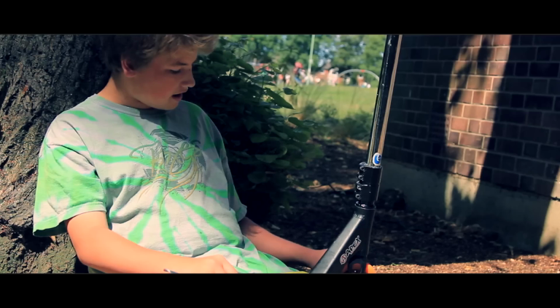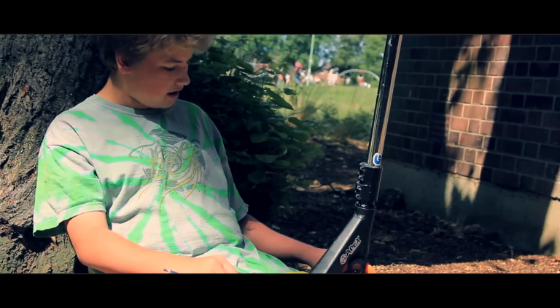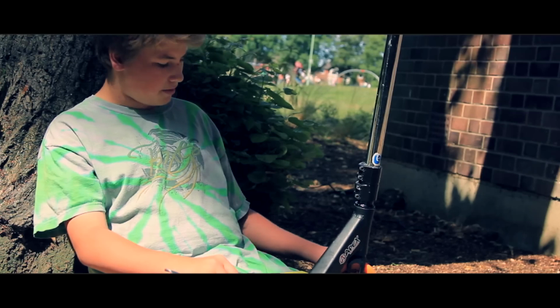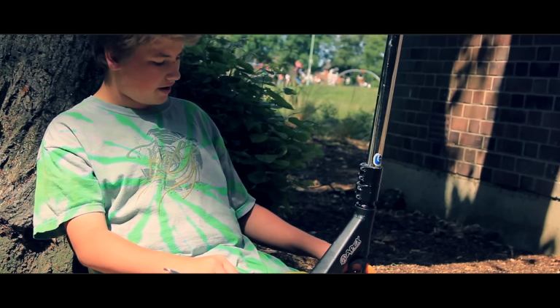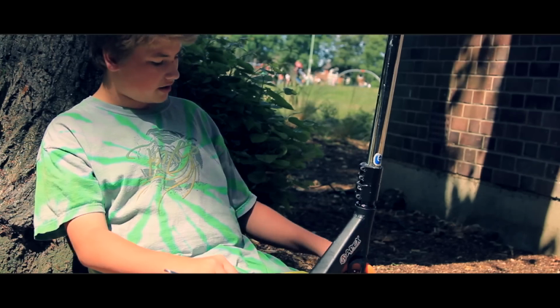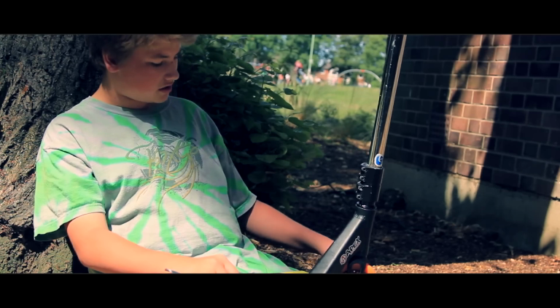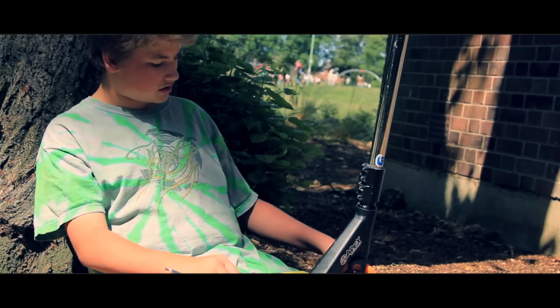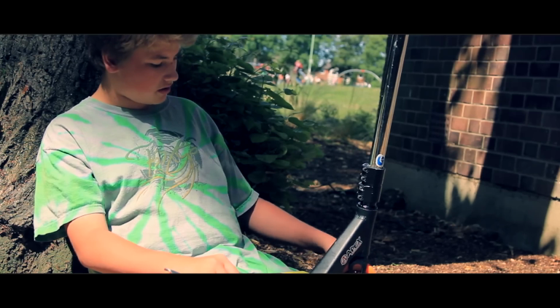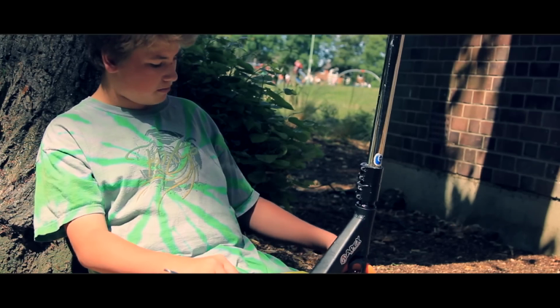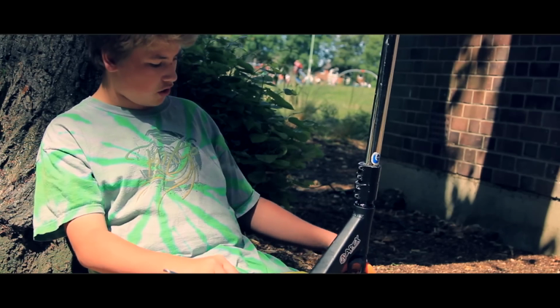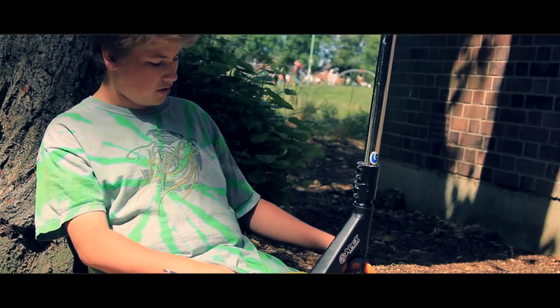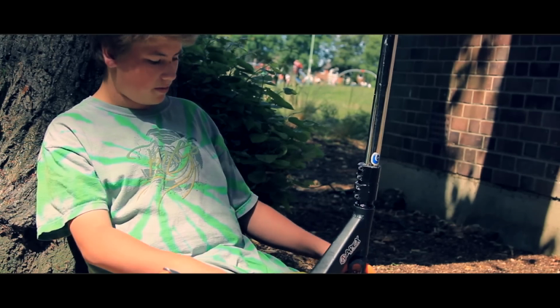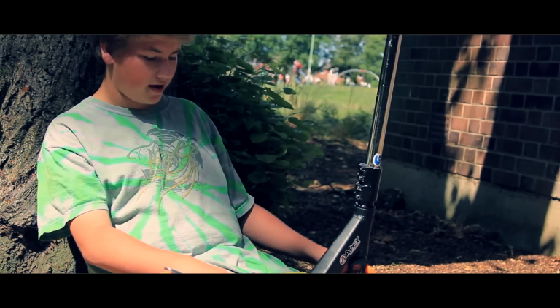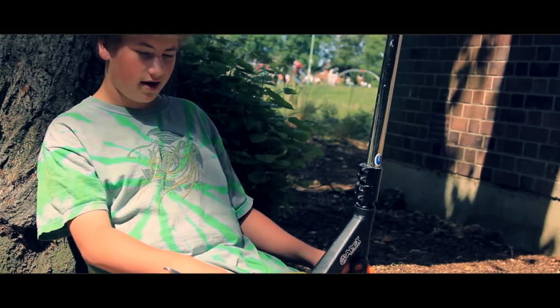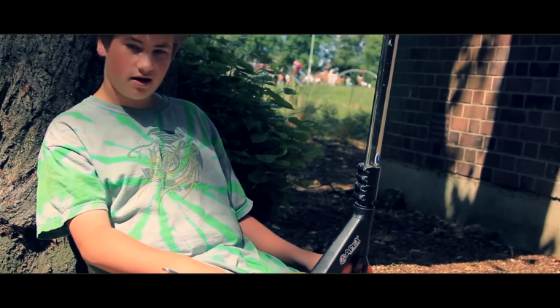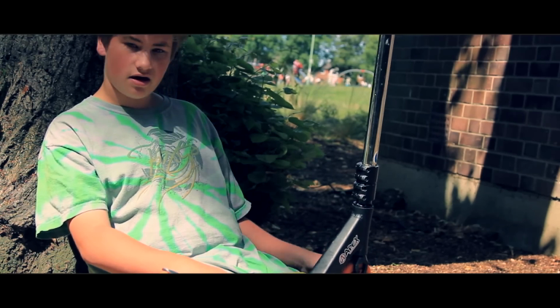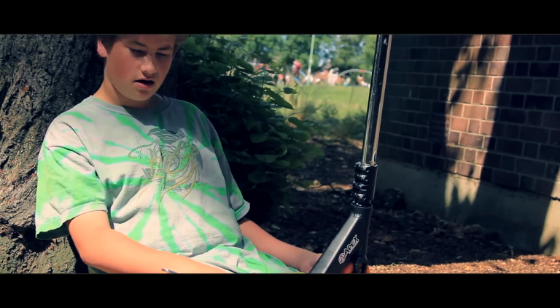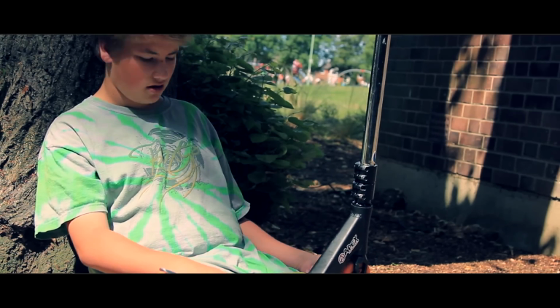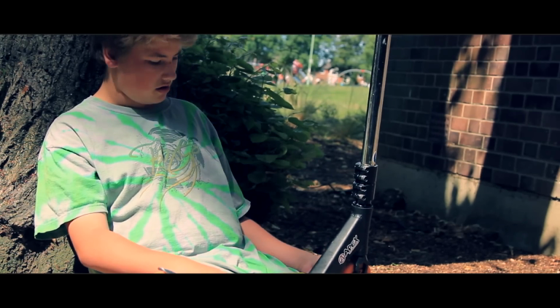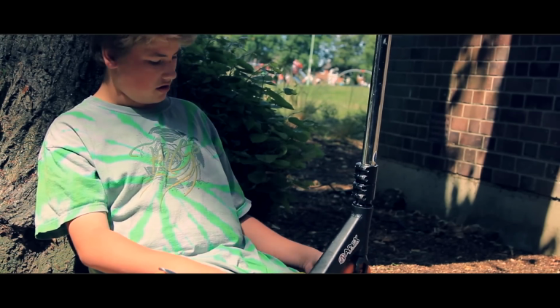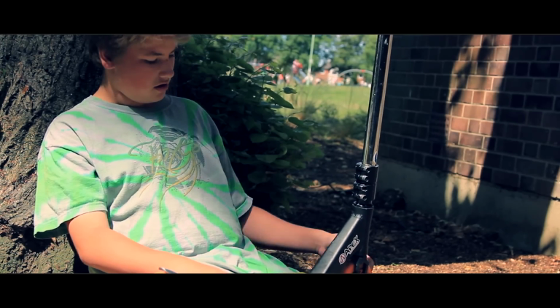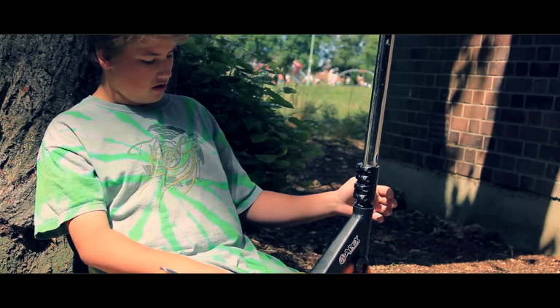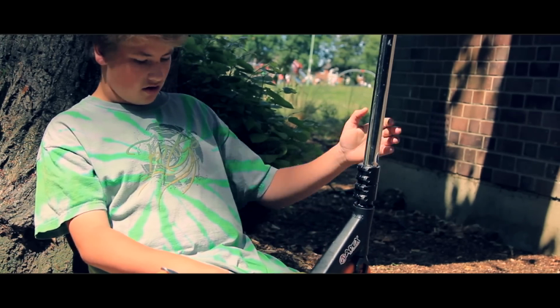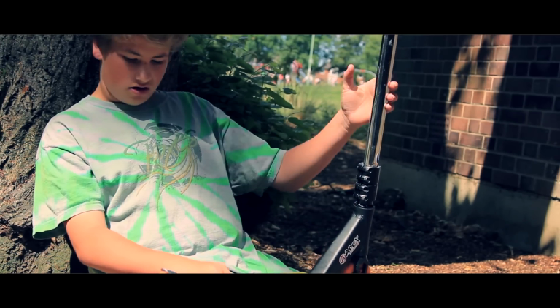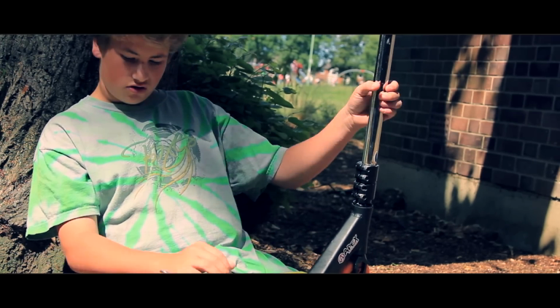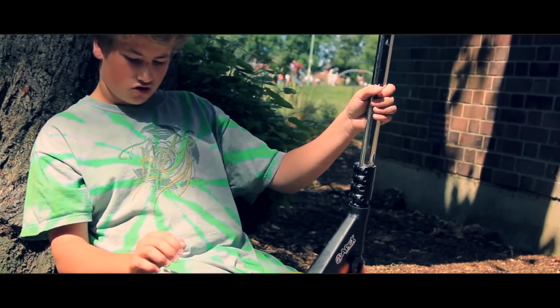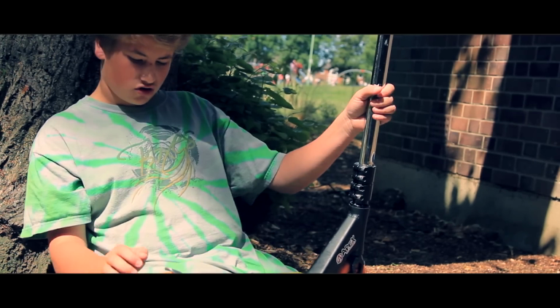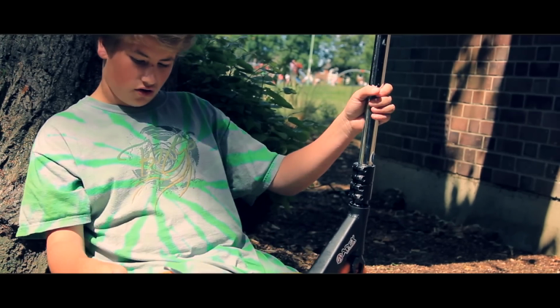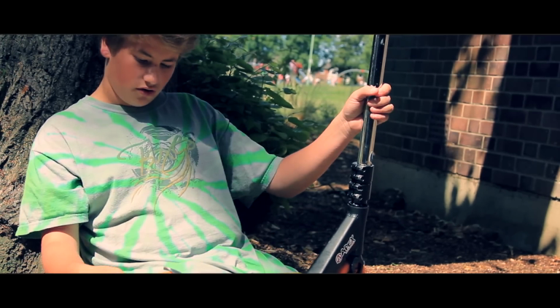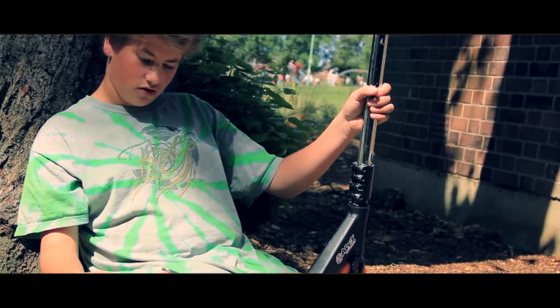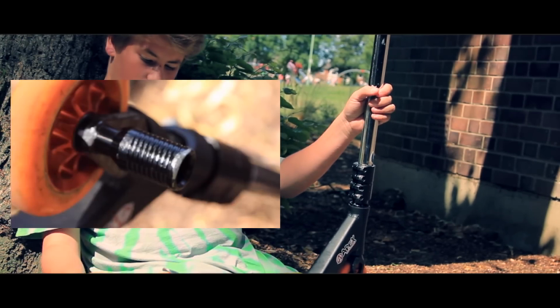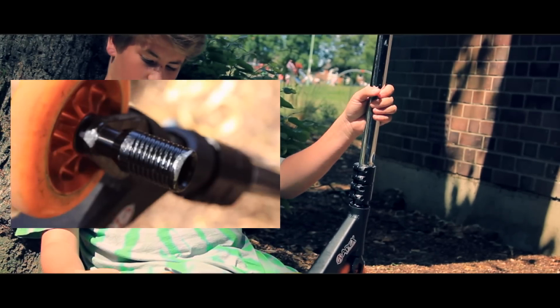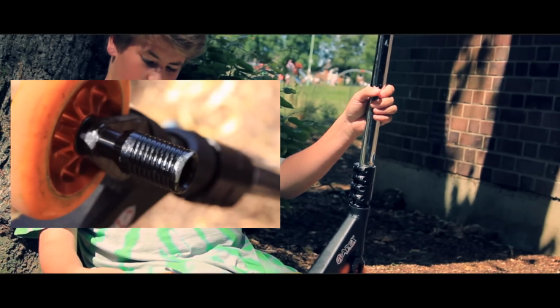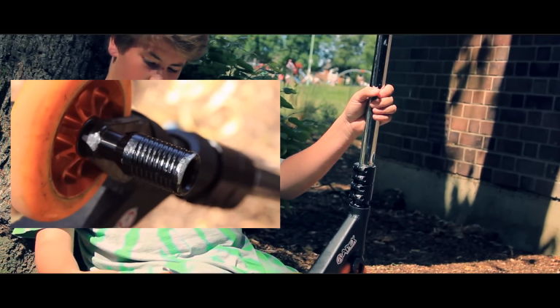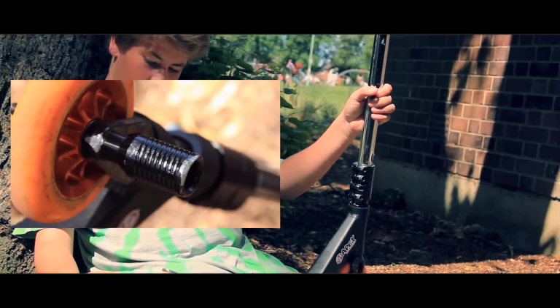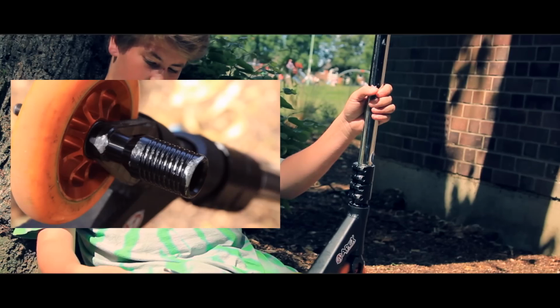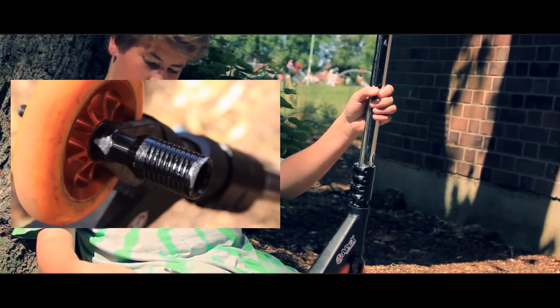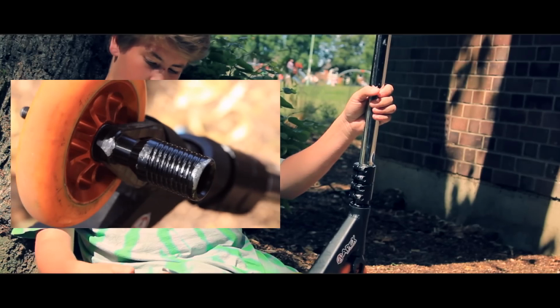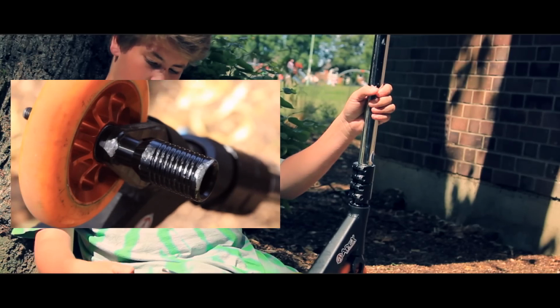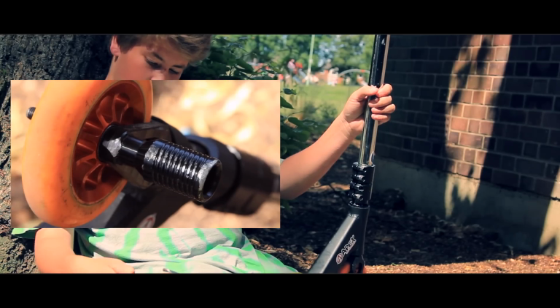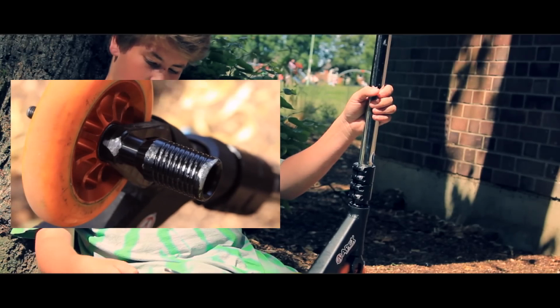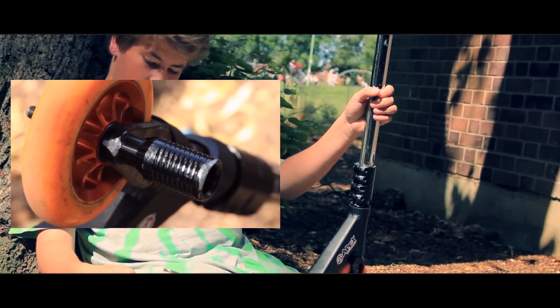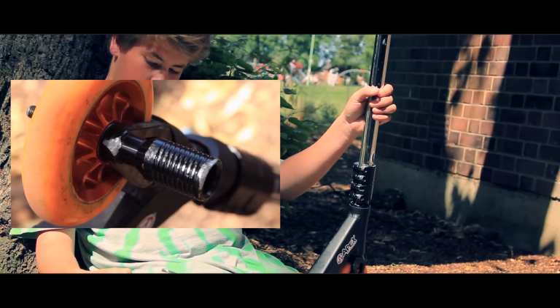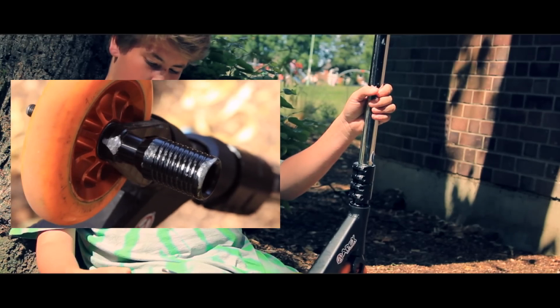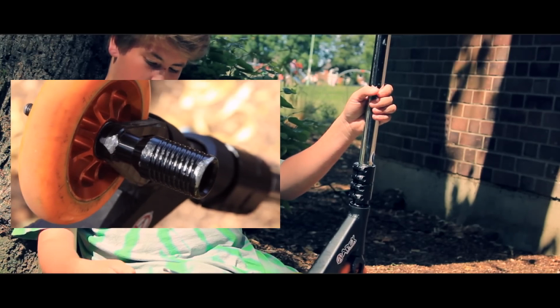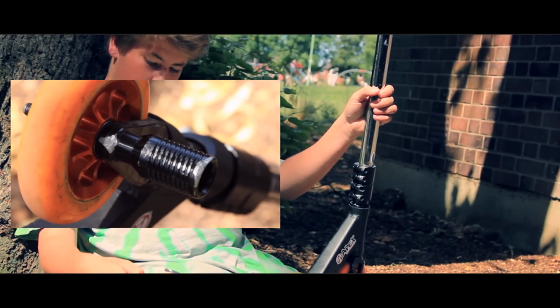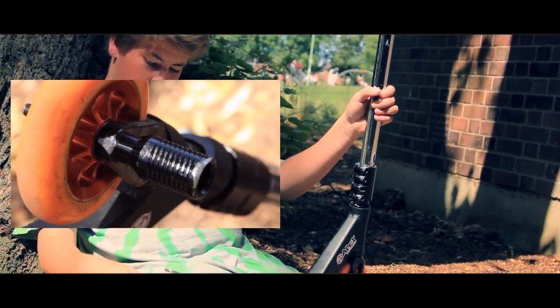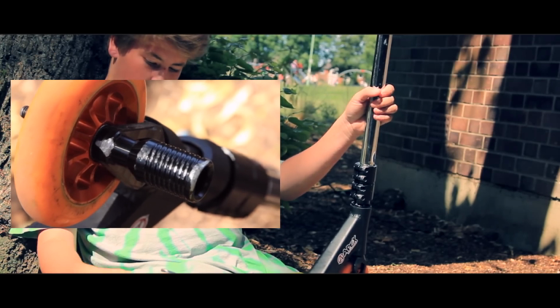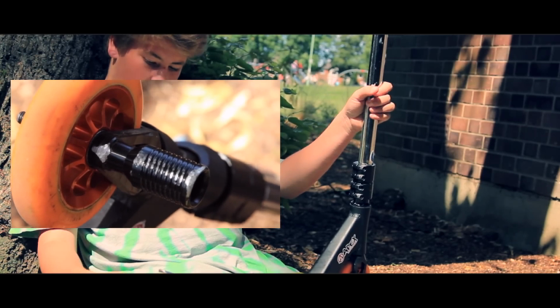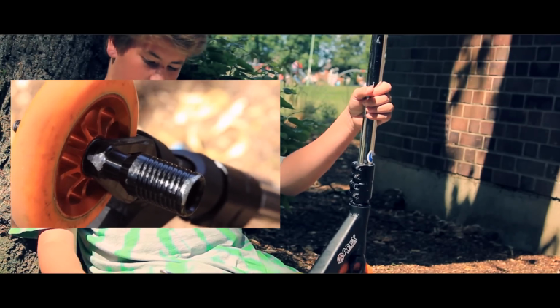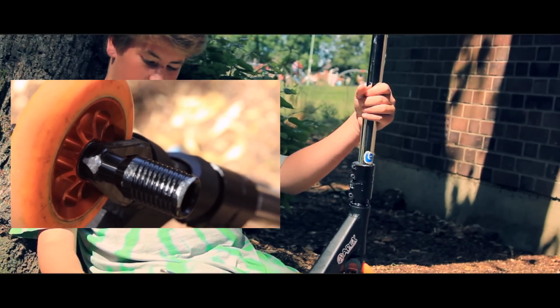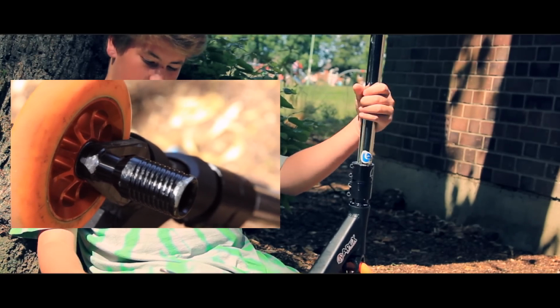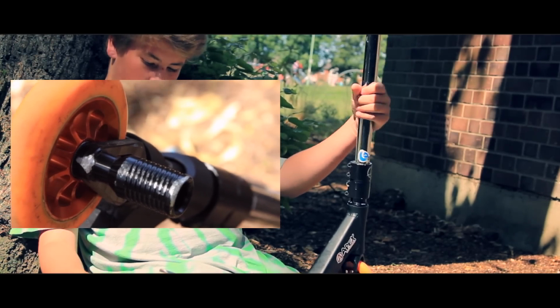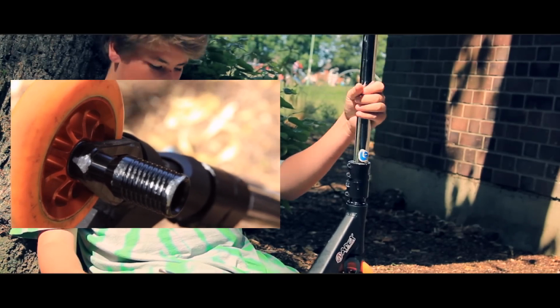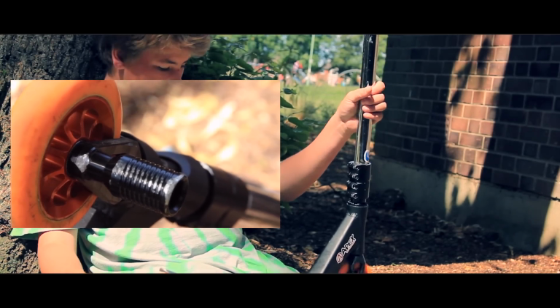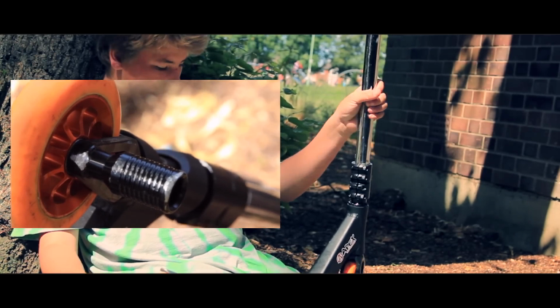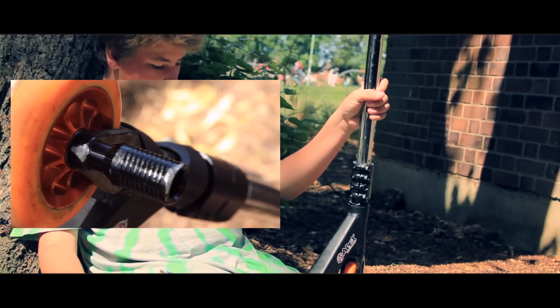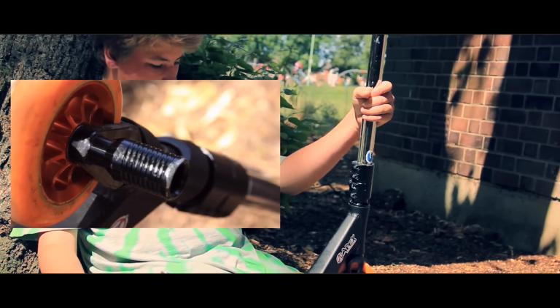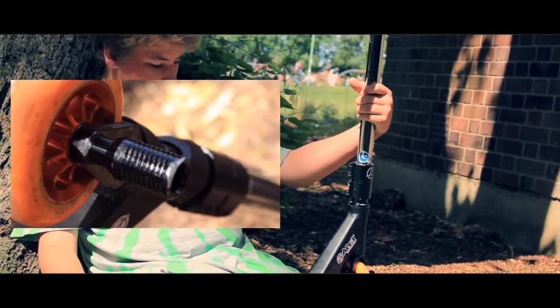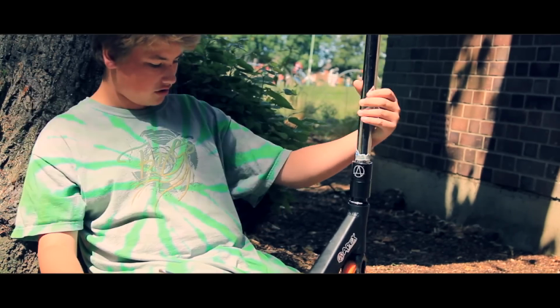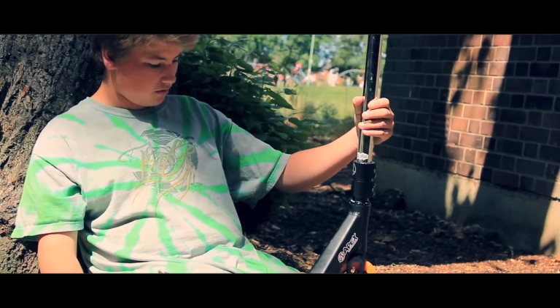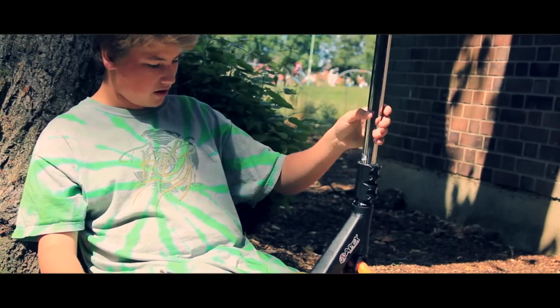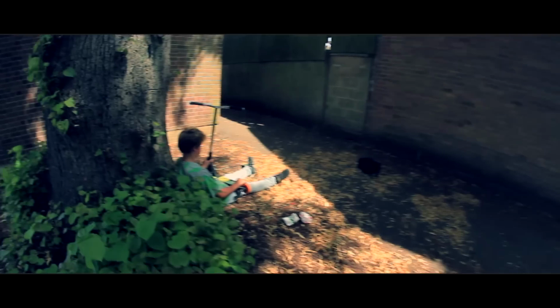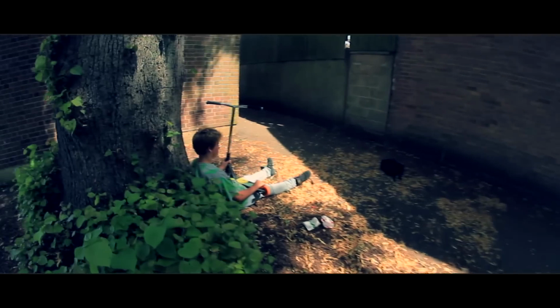Apex Bowie Peg. So good — so good for grinds, locking so well.